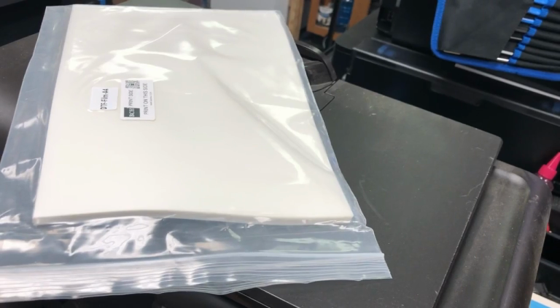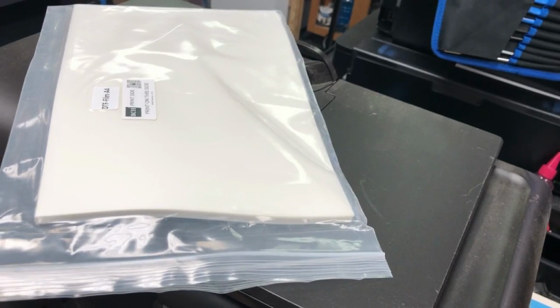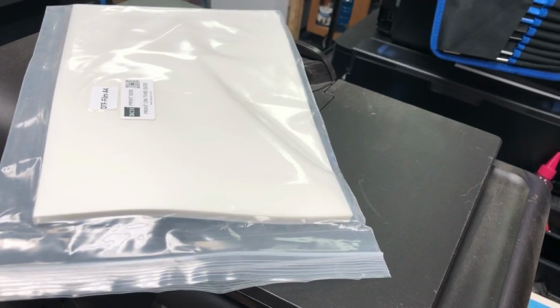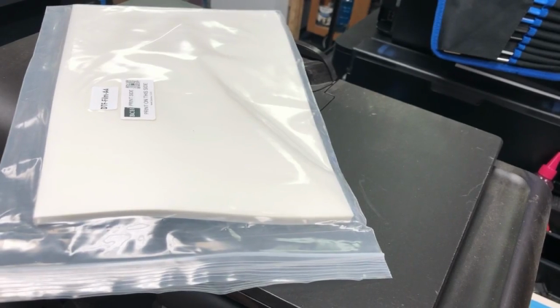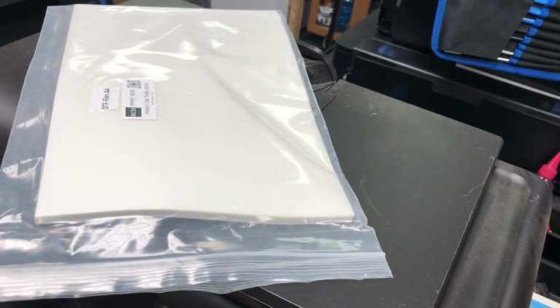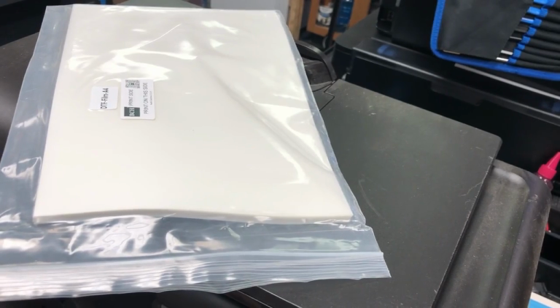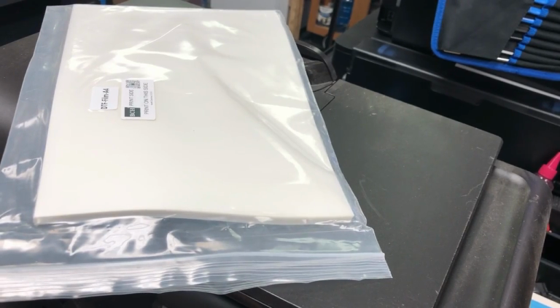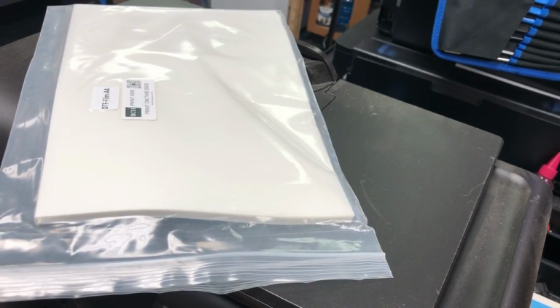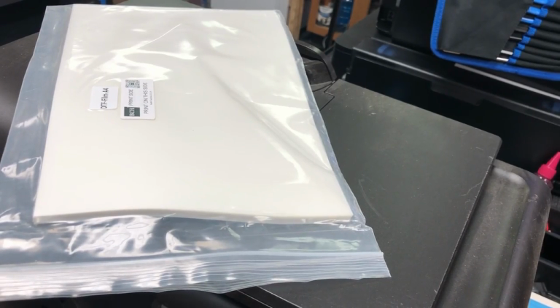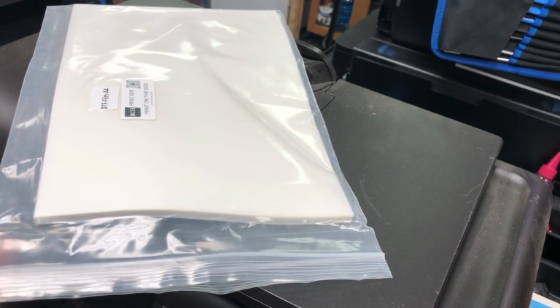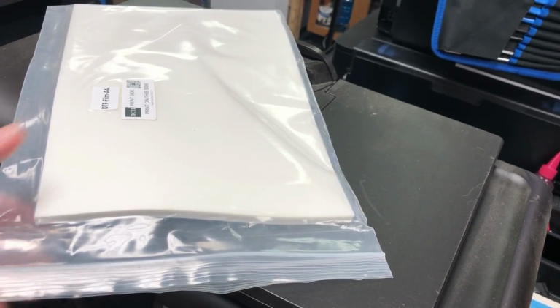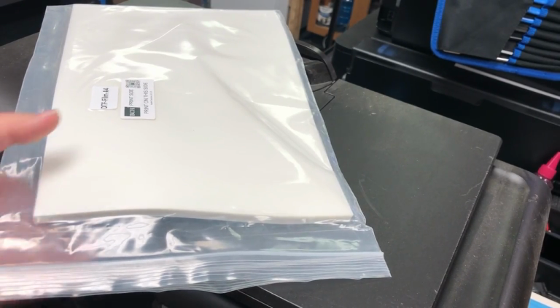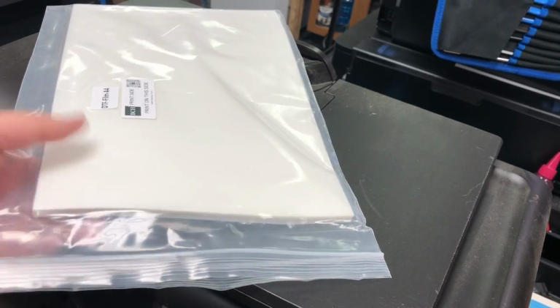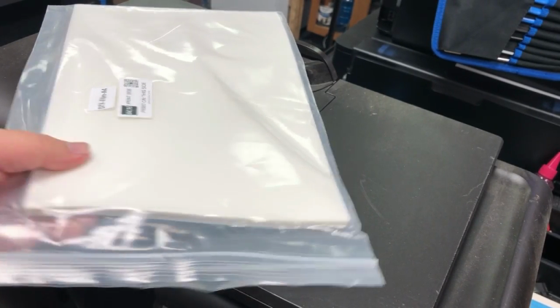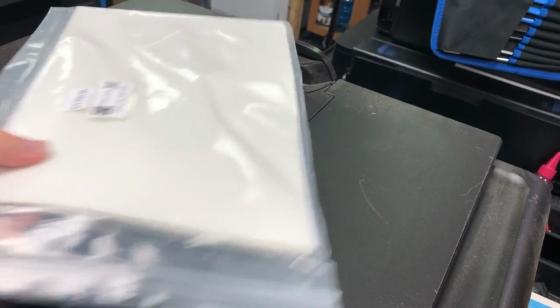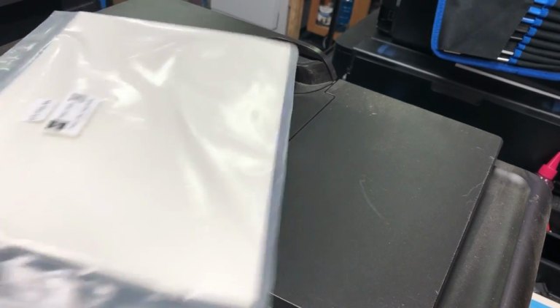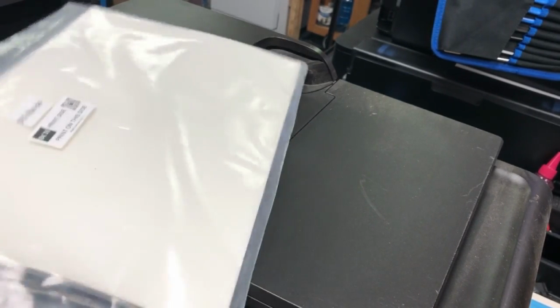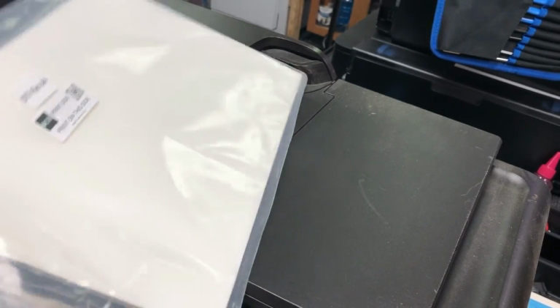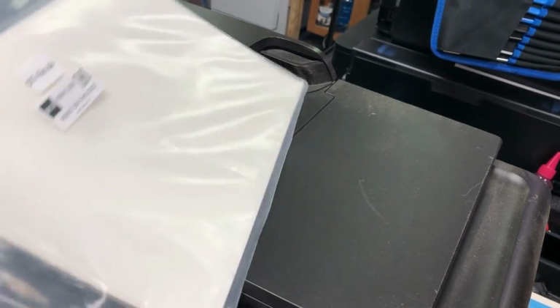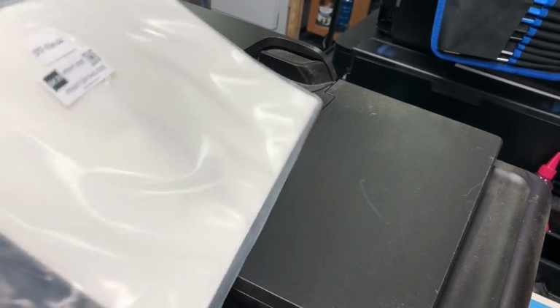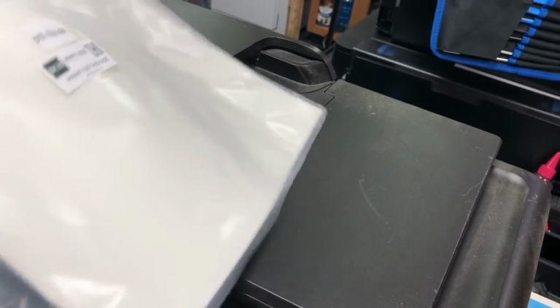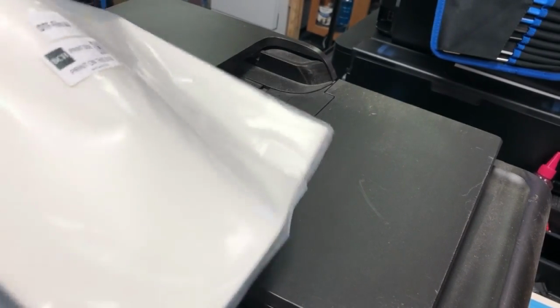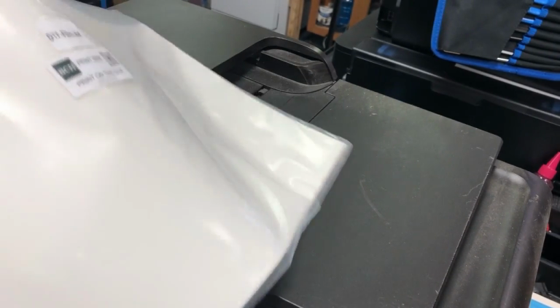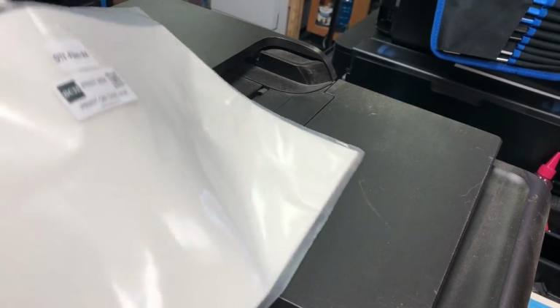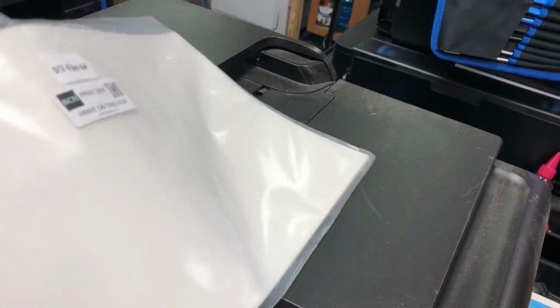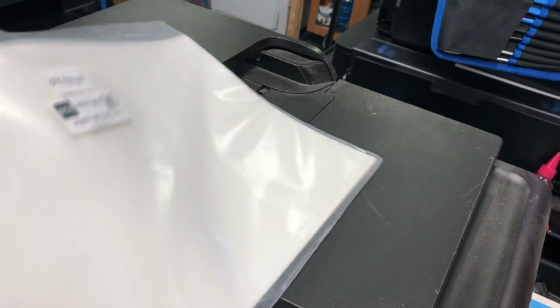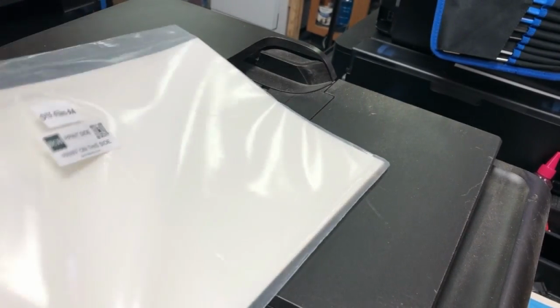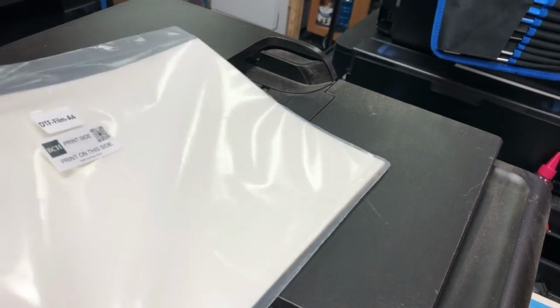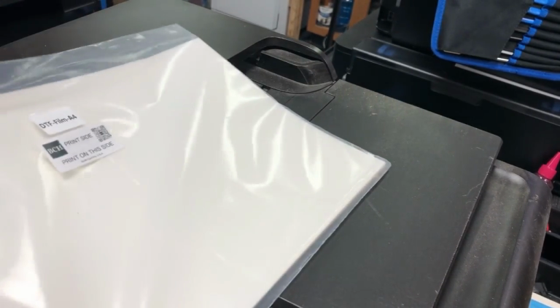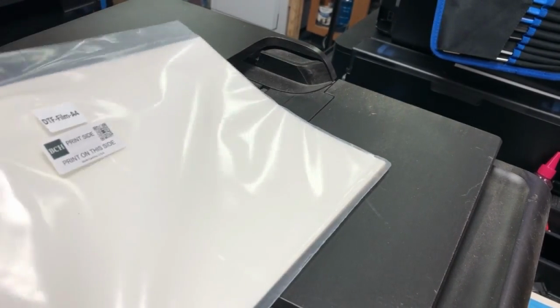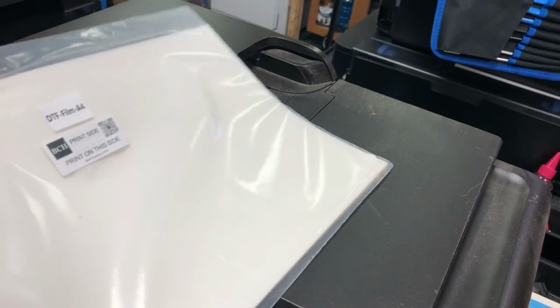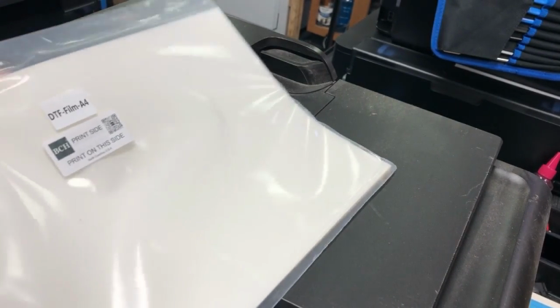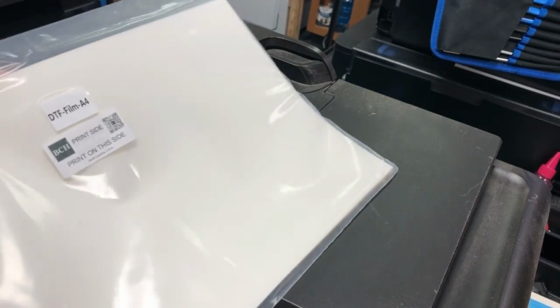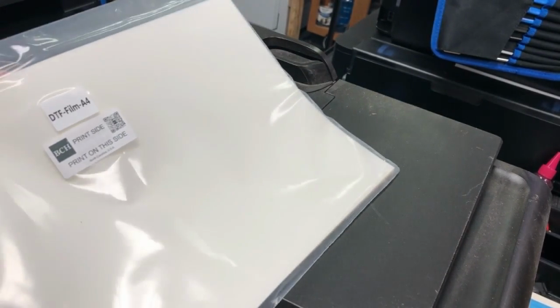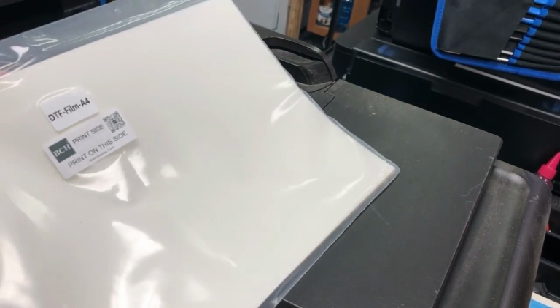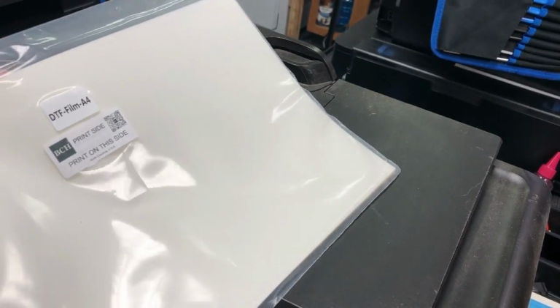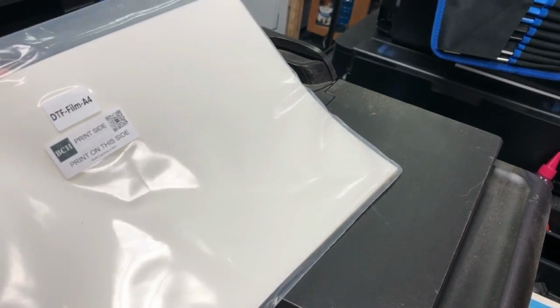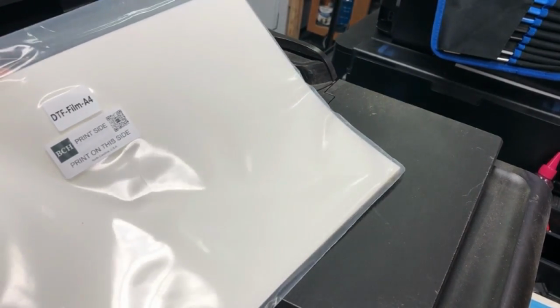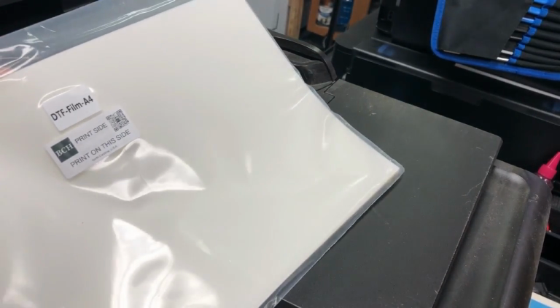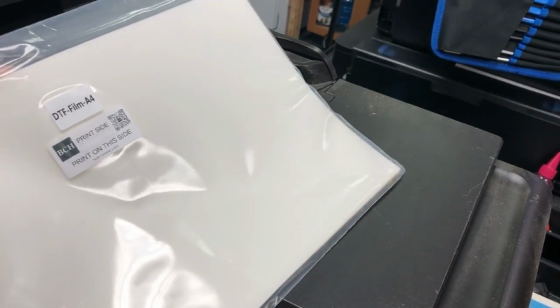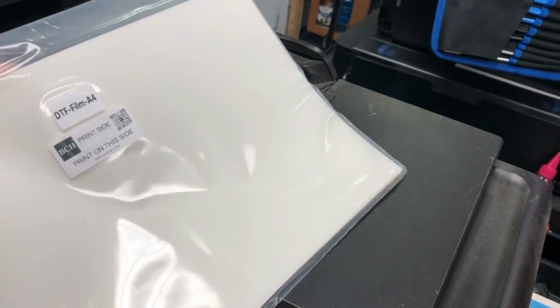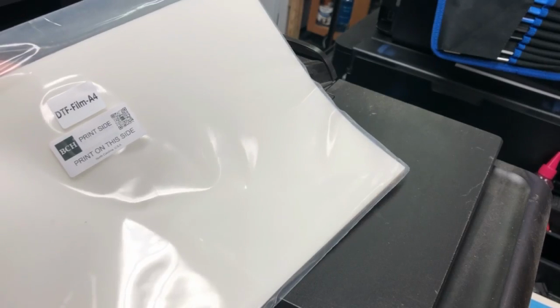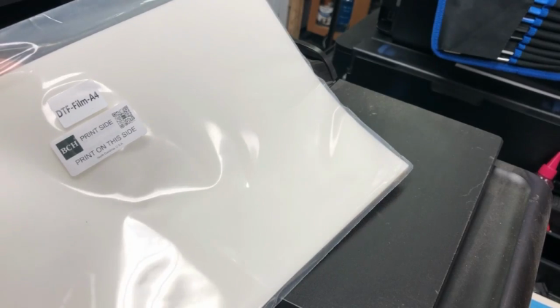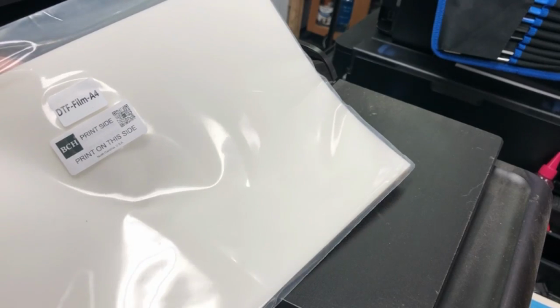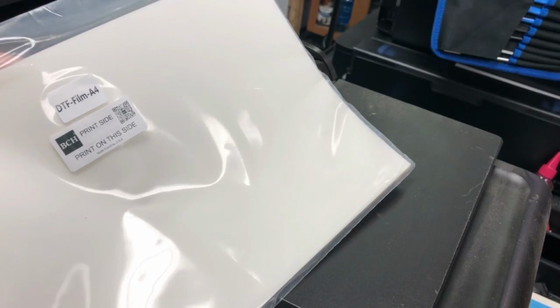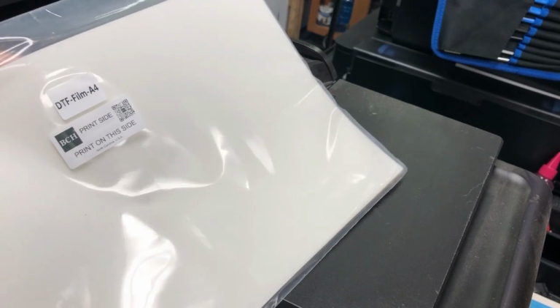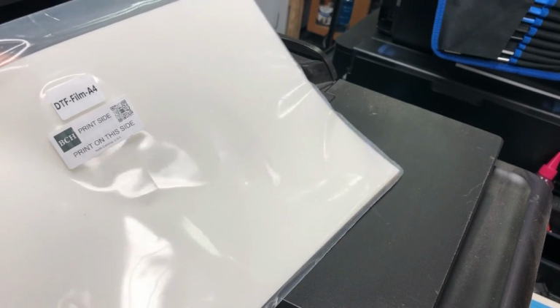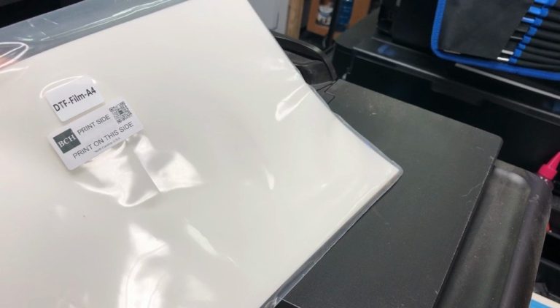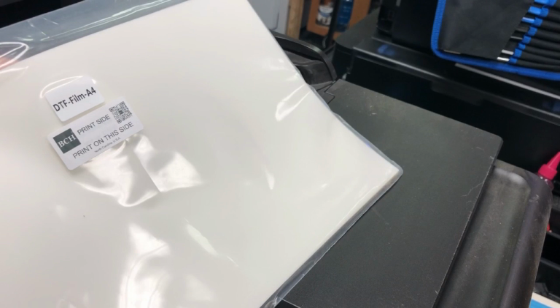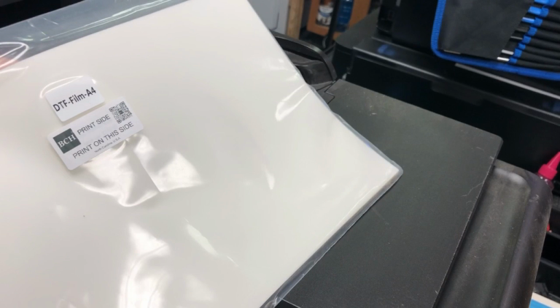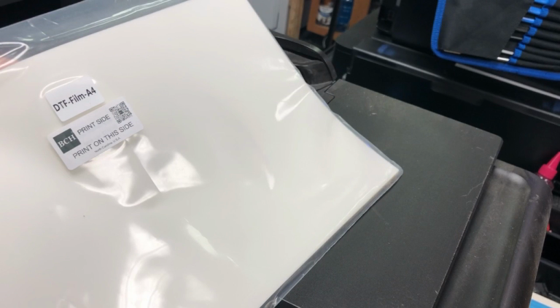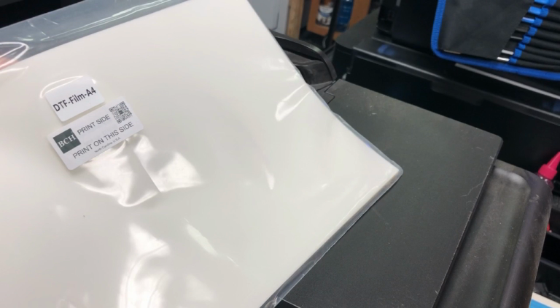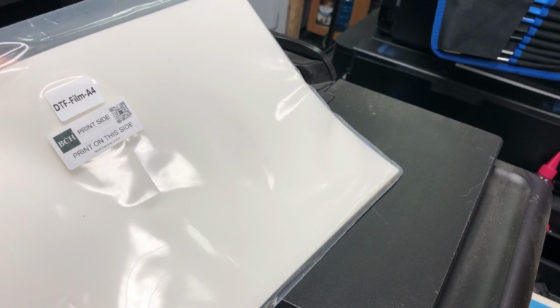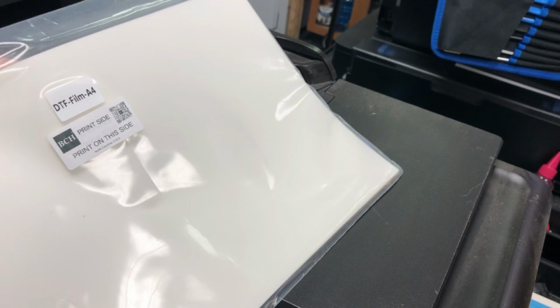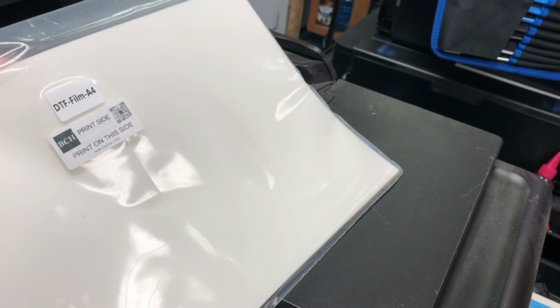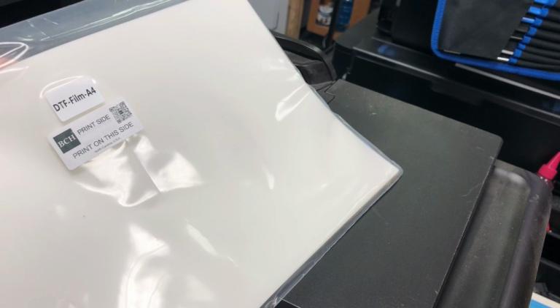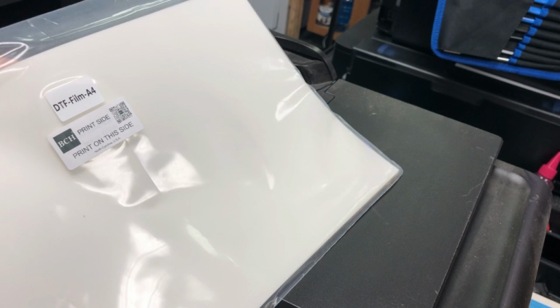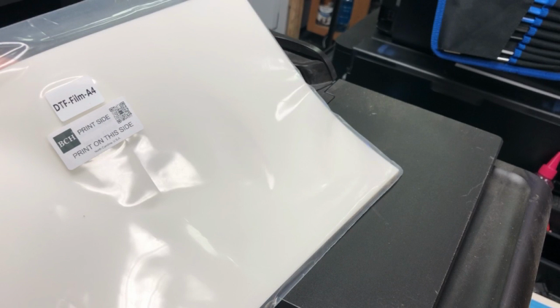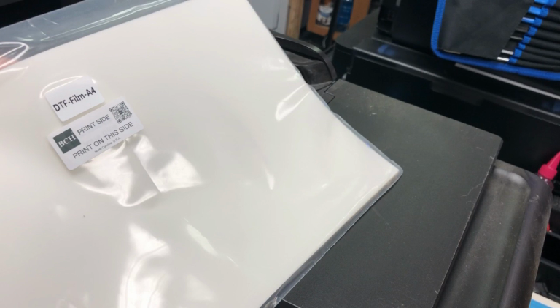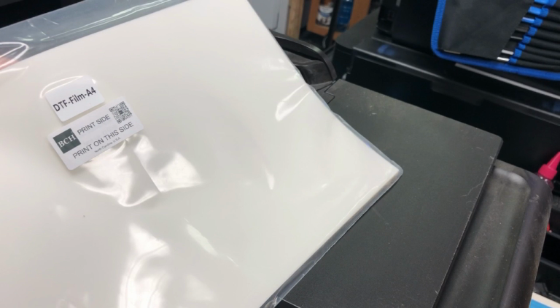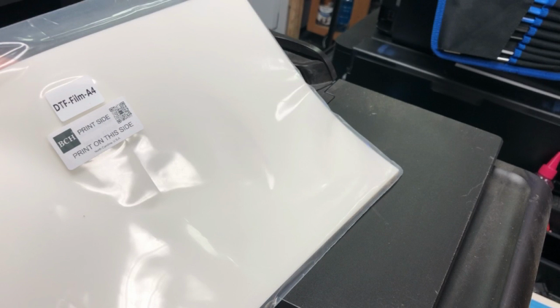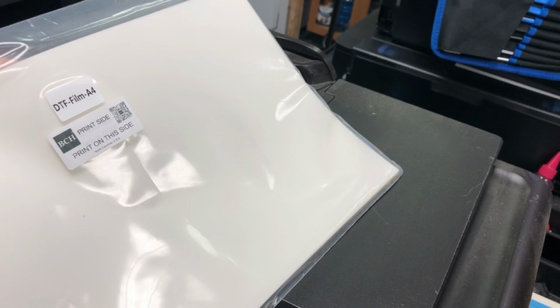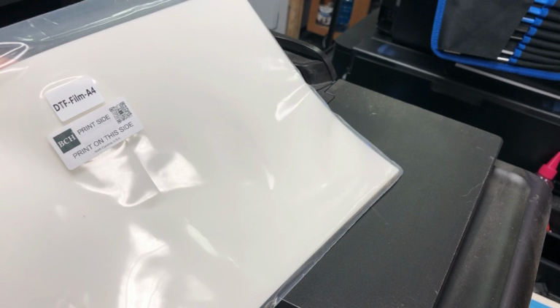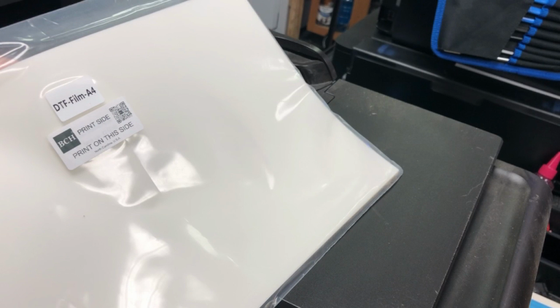Hey guys, it's Kevin. Today we're going to talk about how to determine which side is the print side for DTF films.